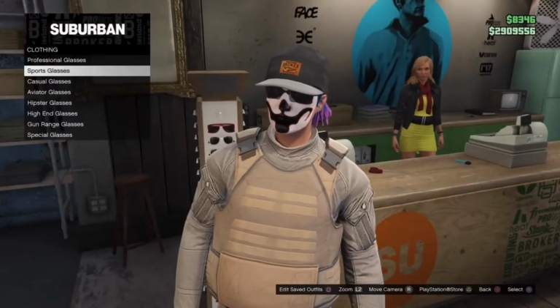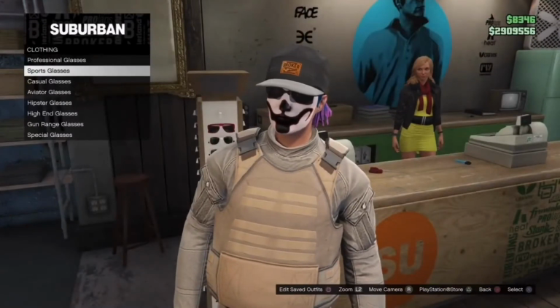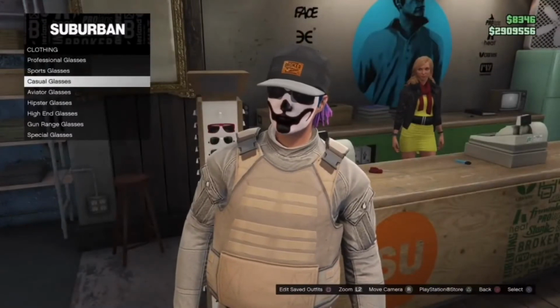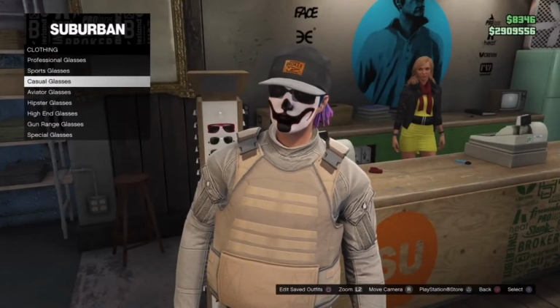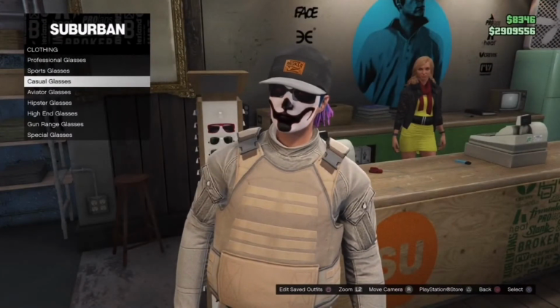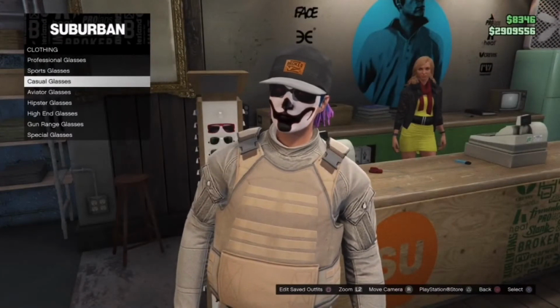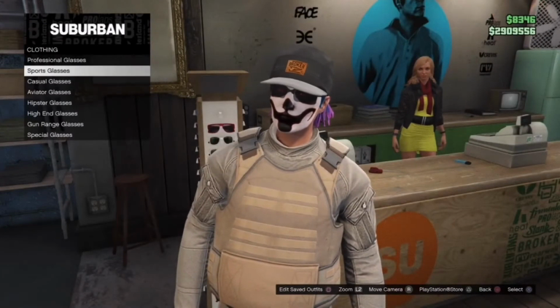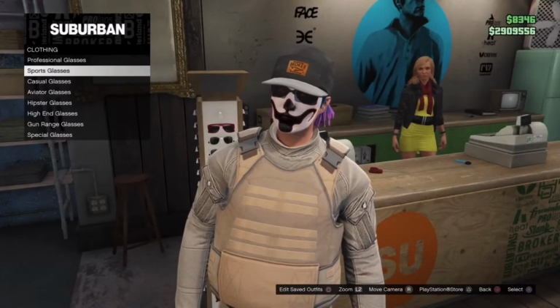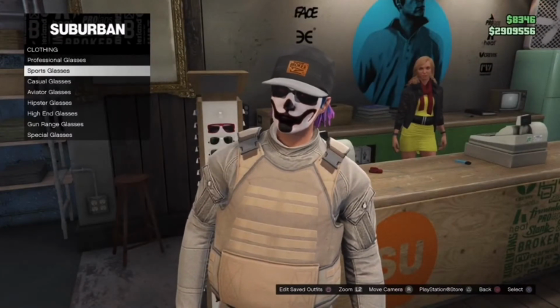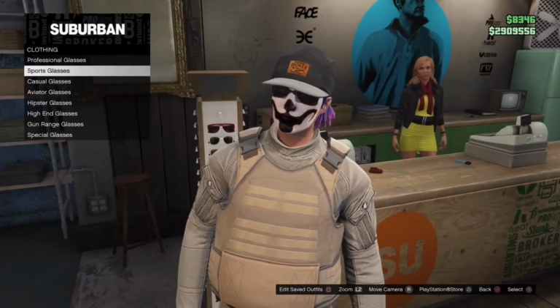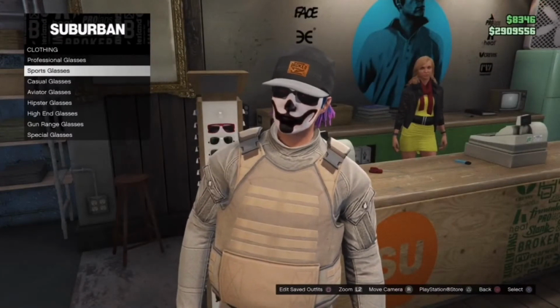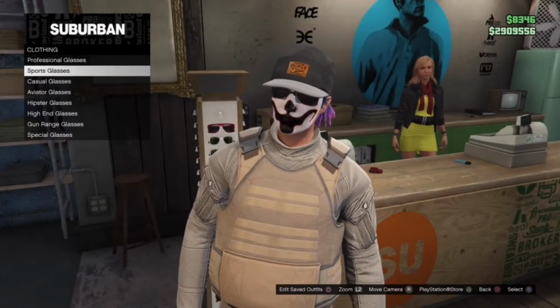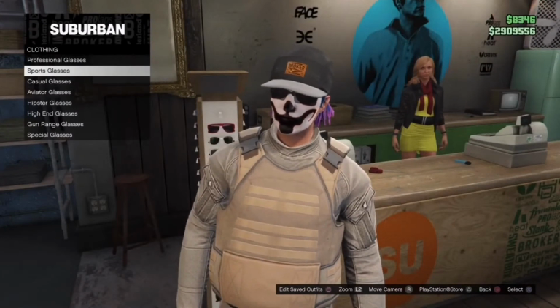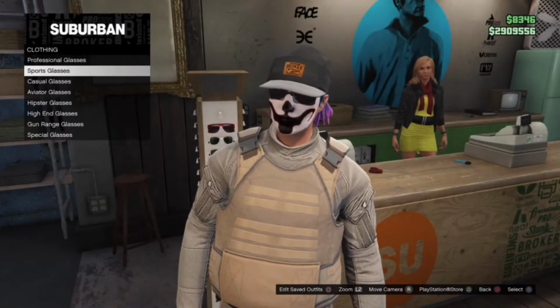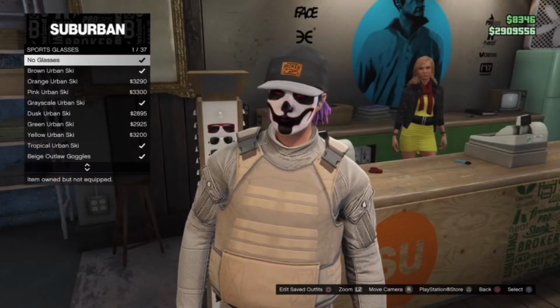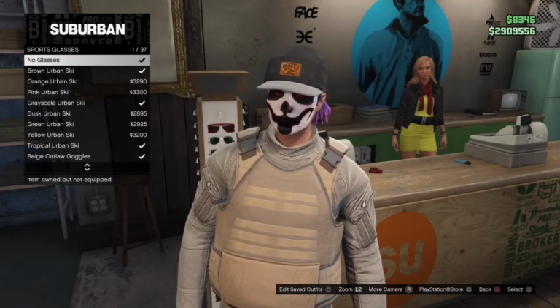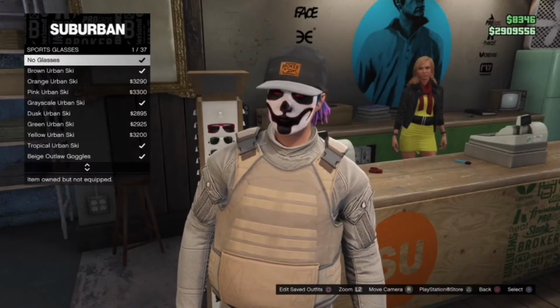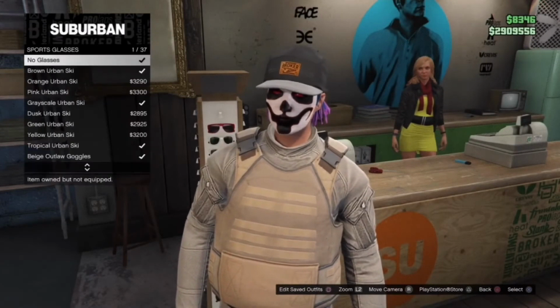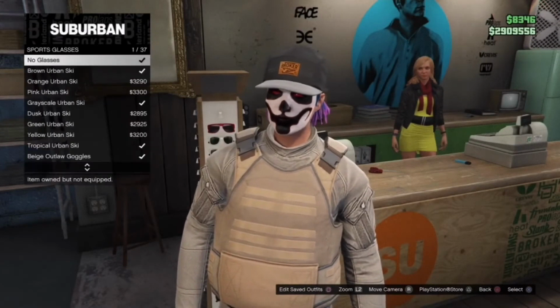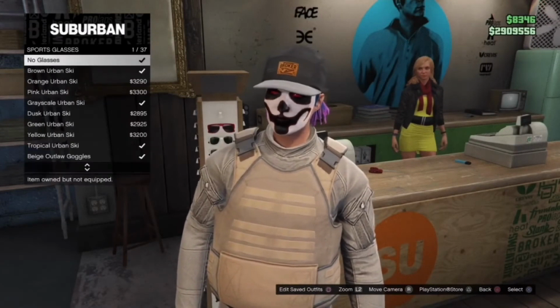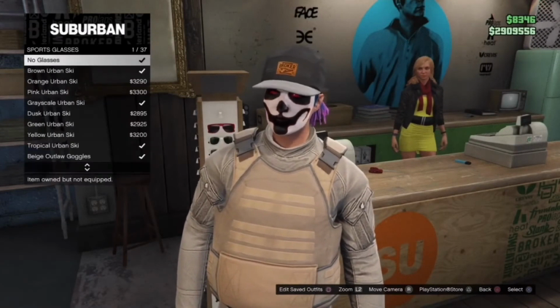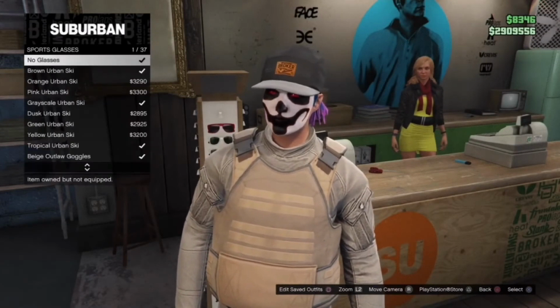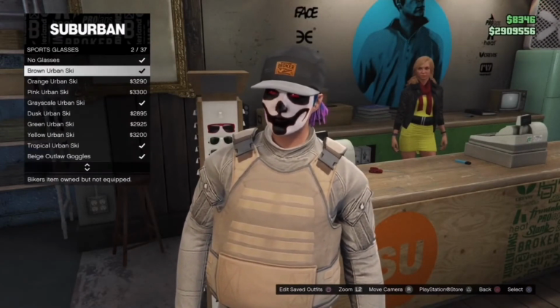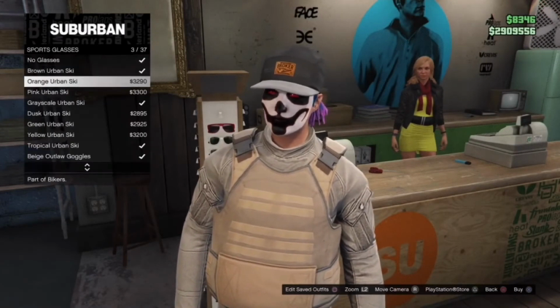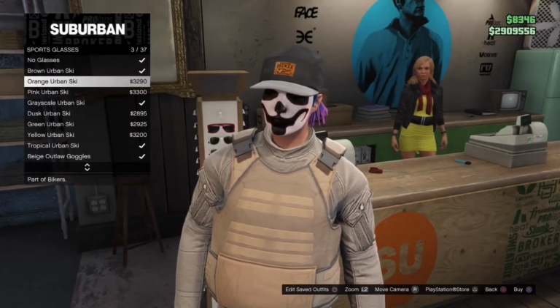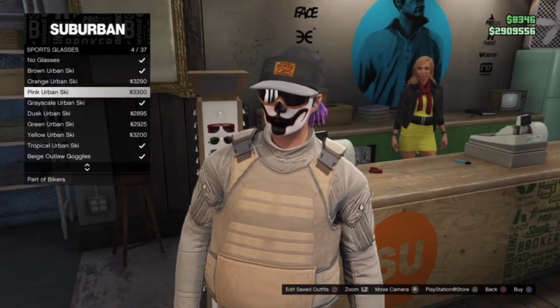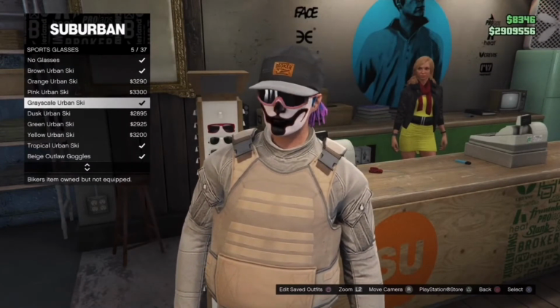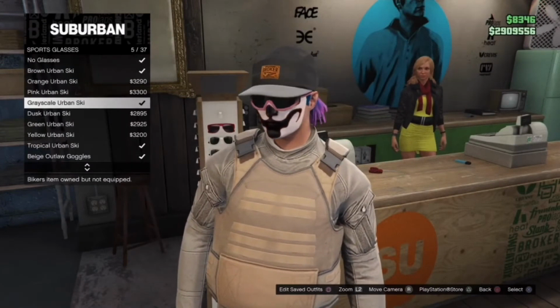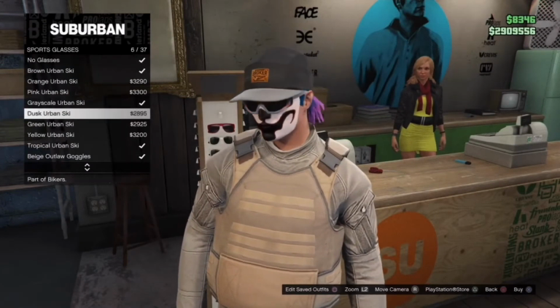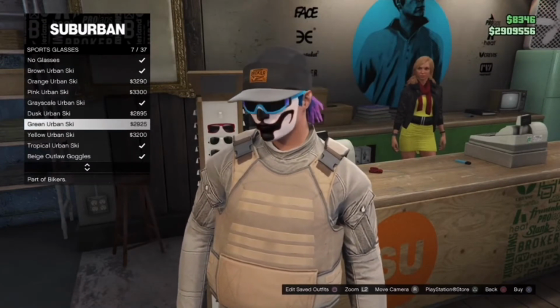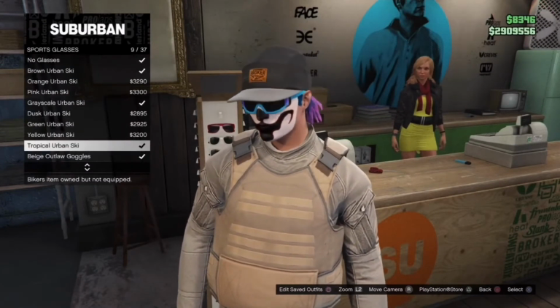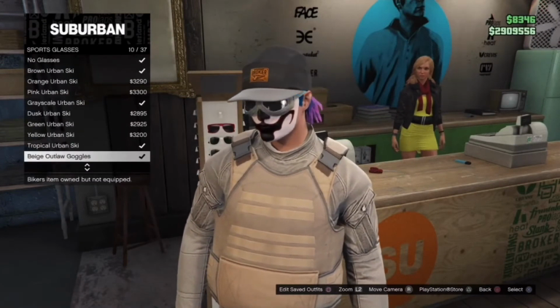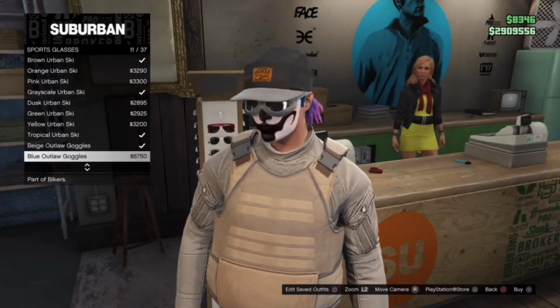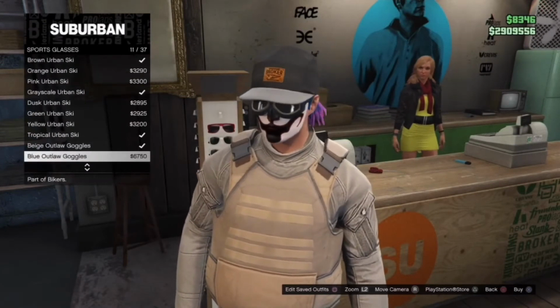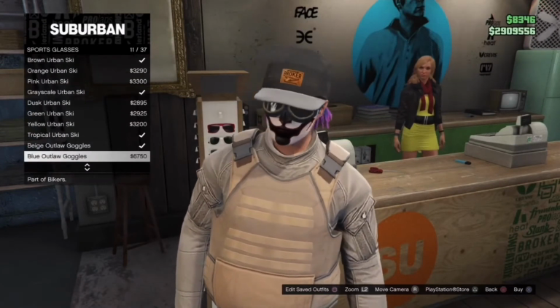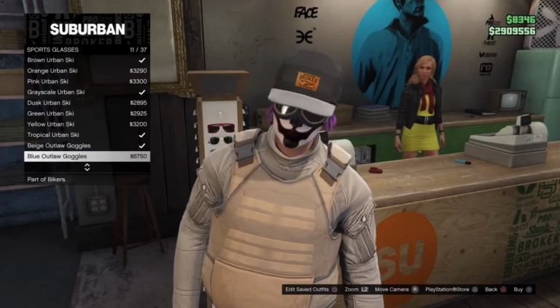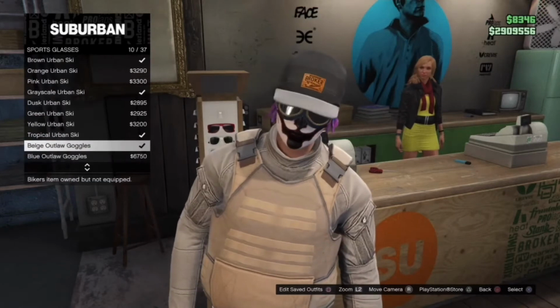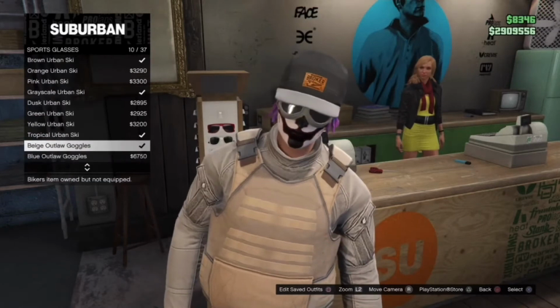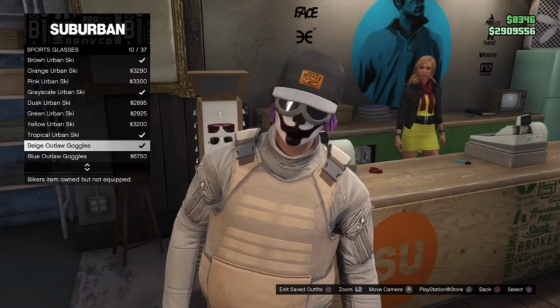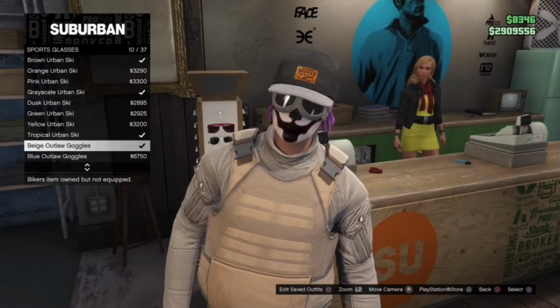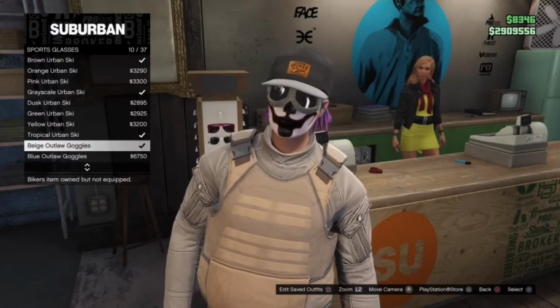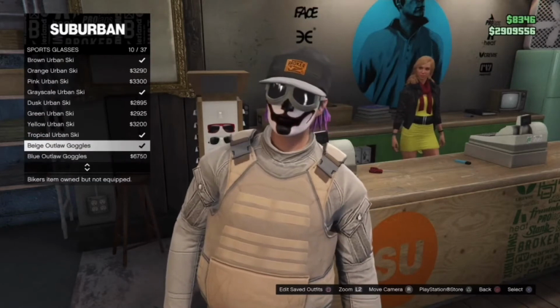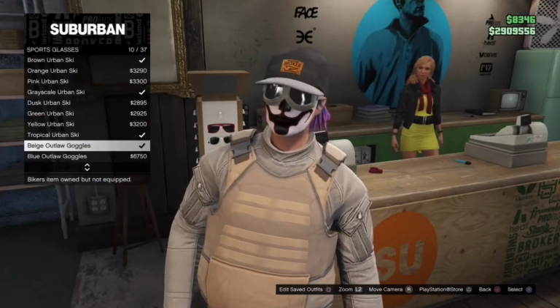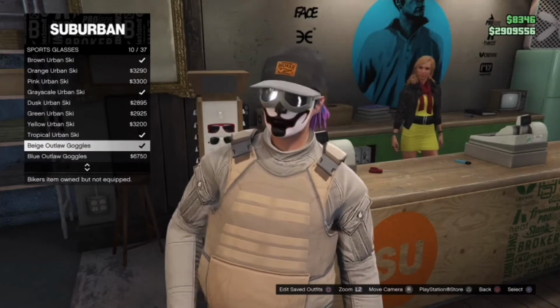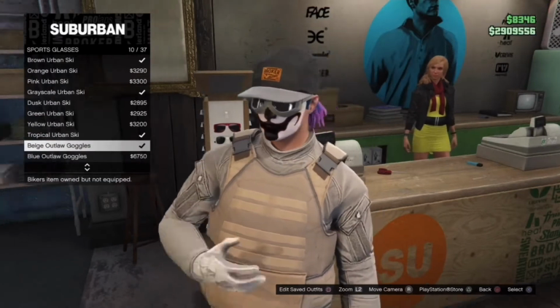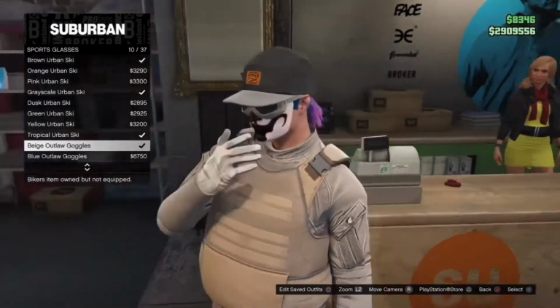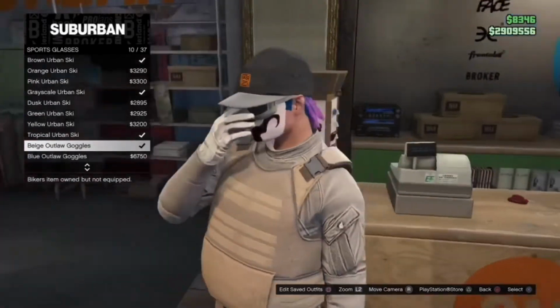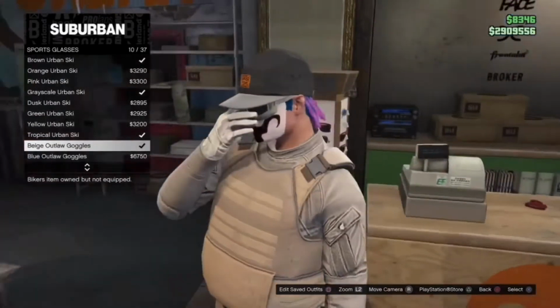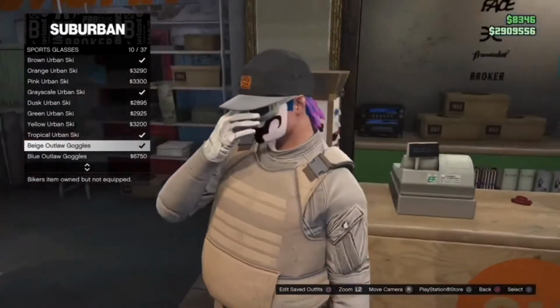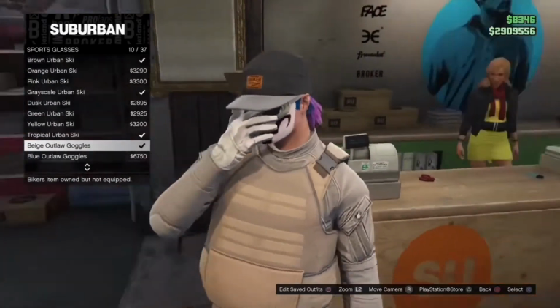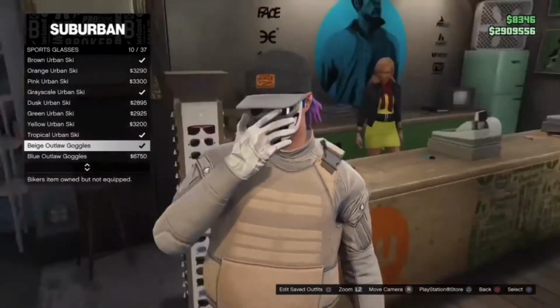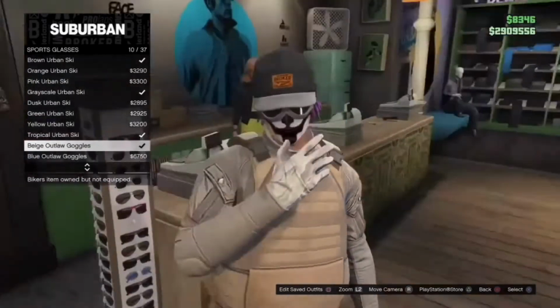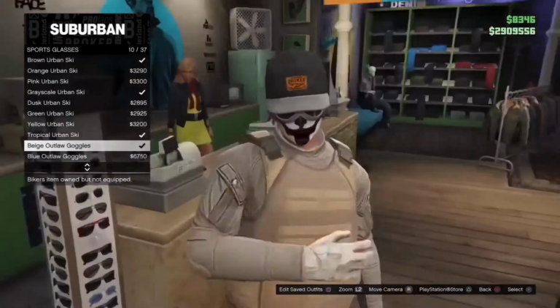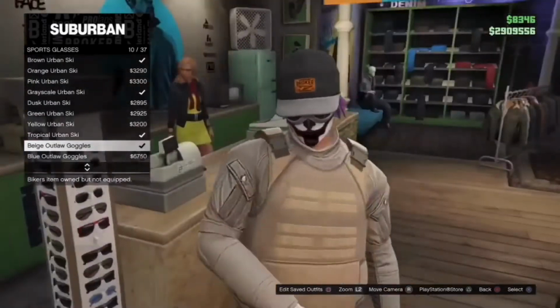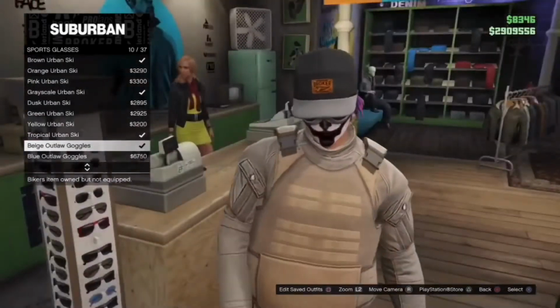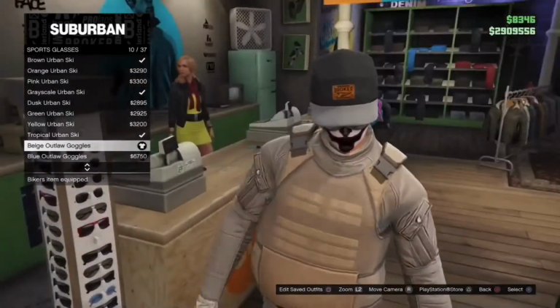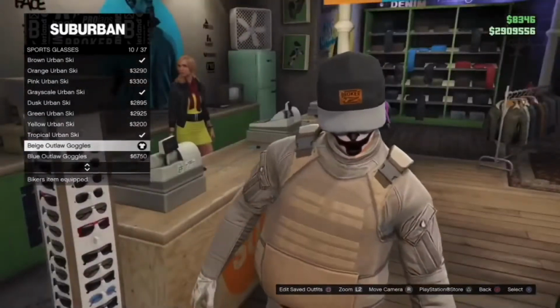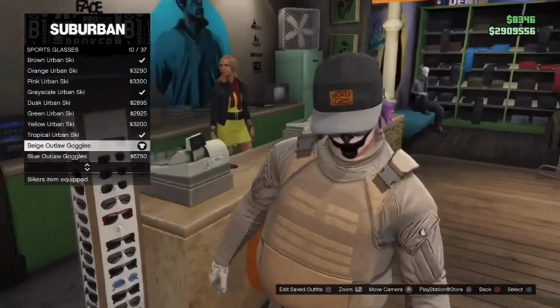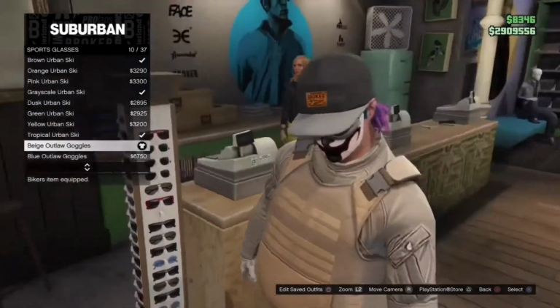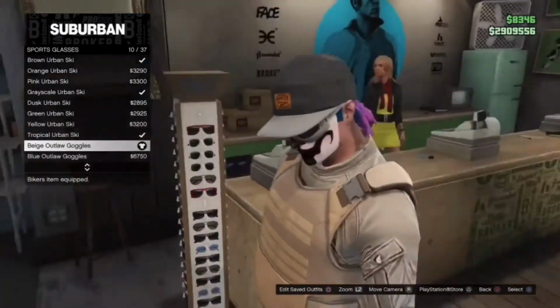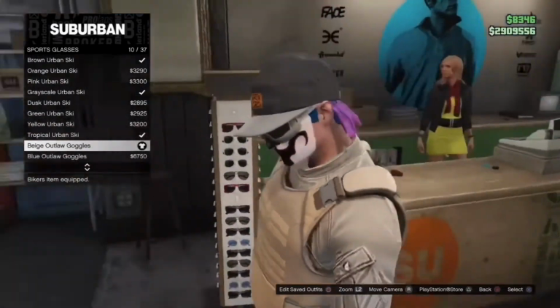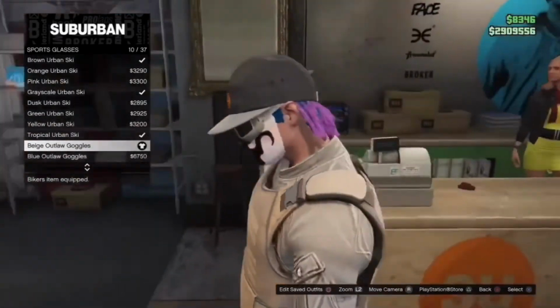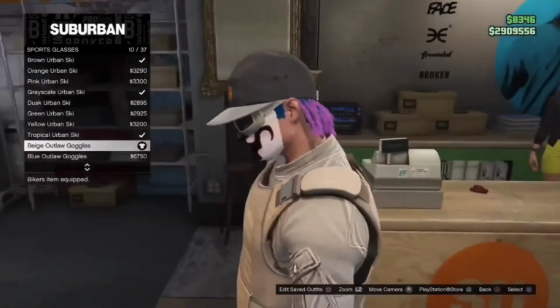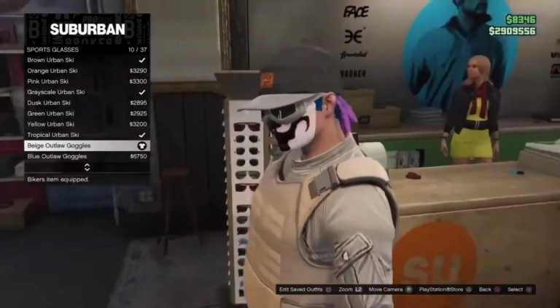Before you save it, make sure you also put the beige outlaw goggles on in the sport glasses section. Make sure you save it with no hat too.